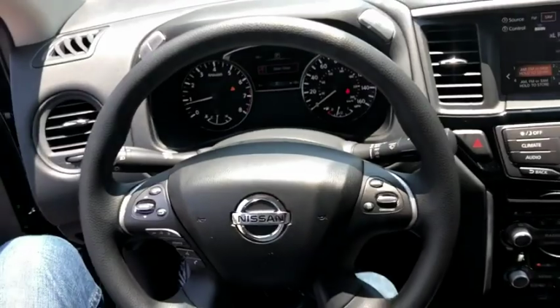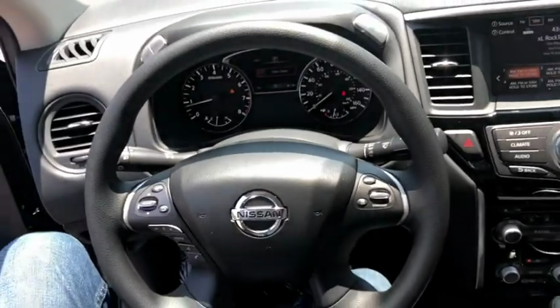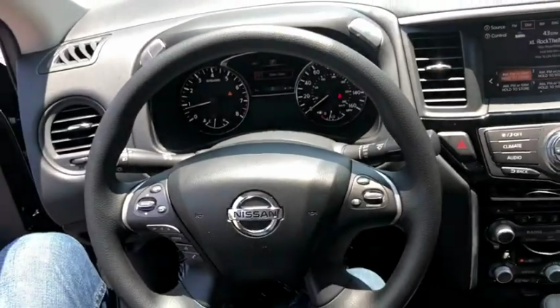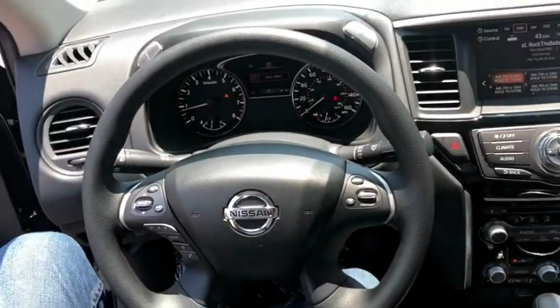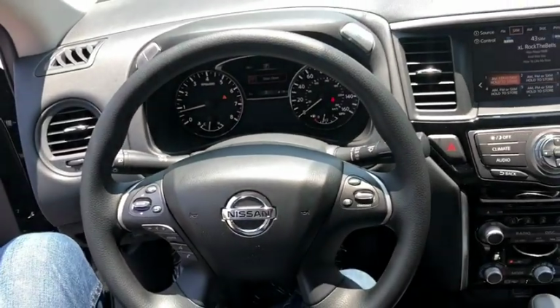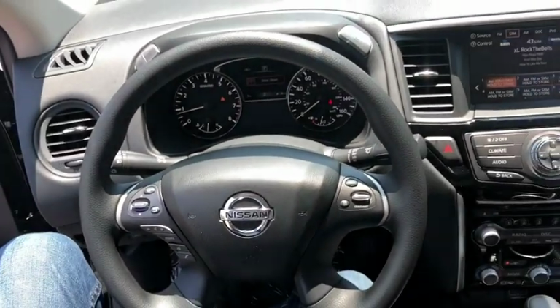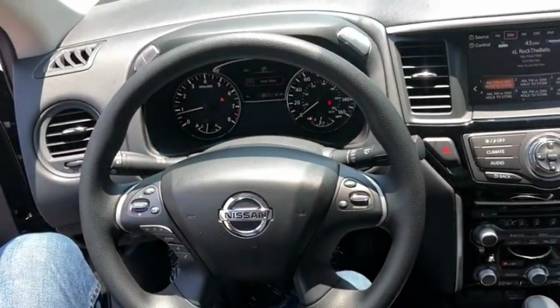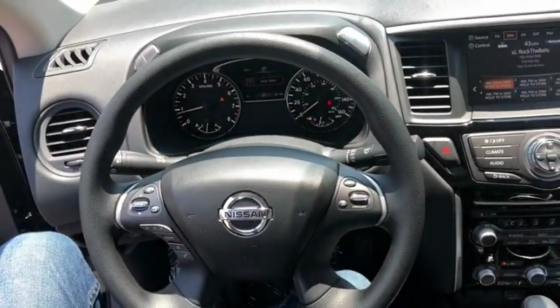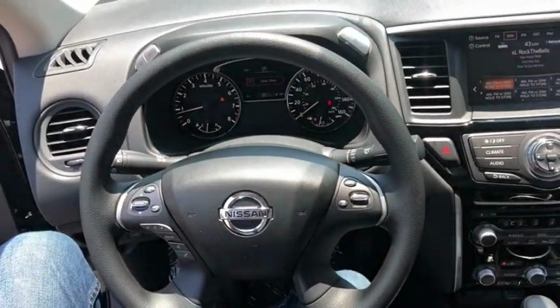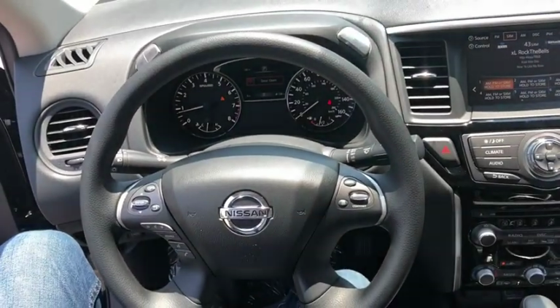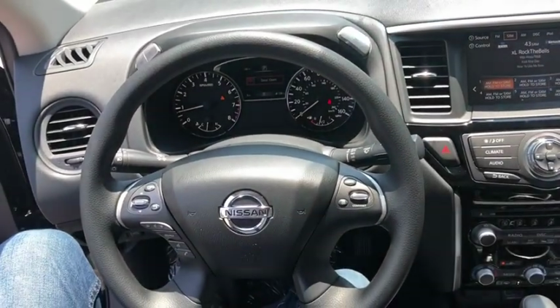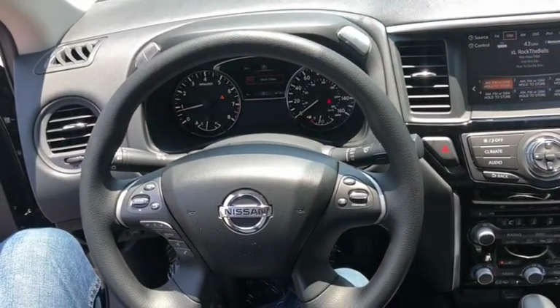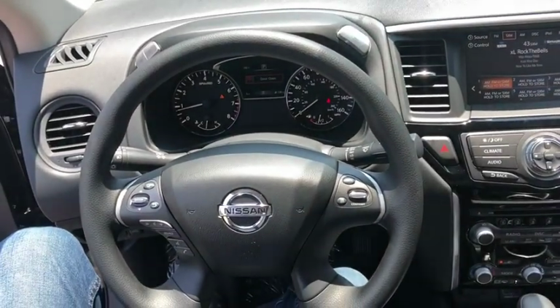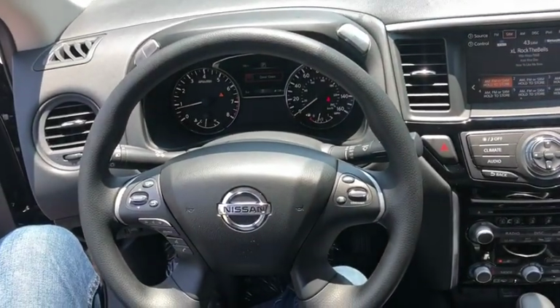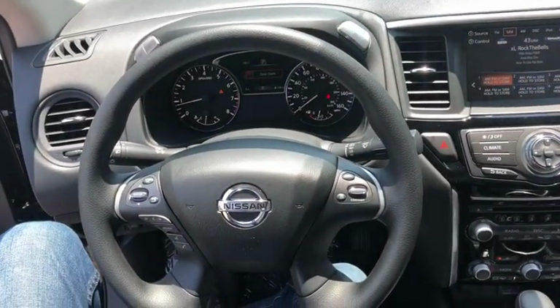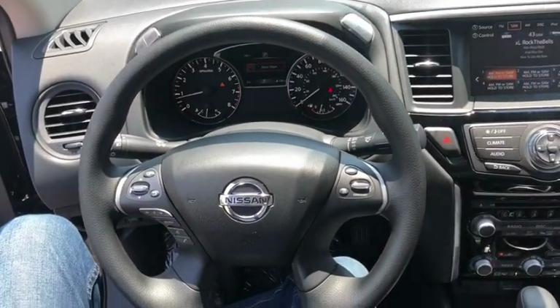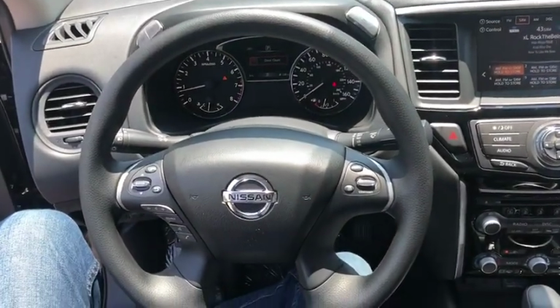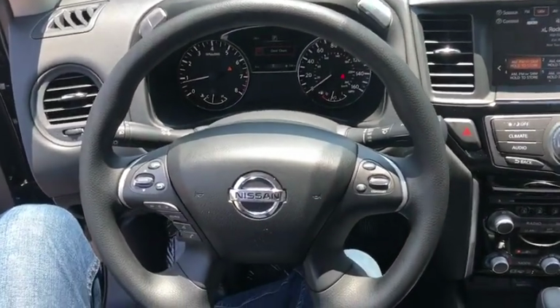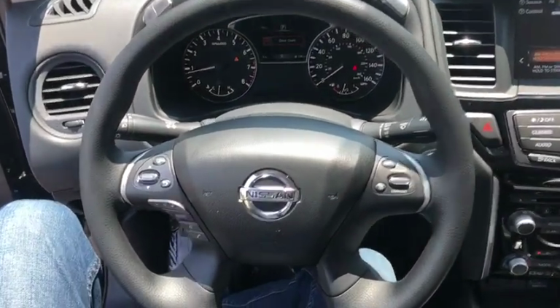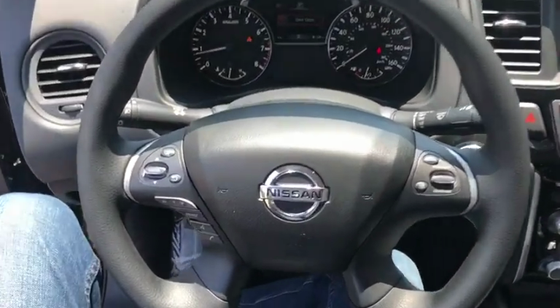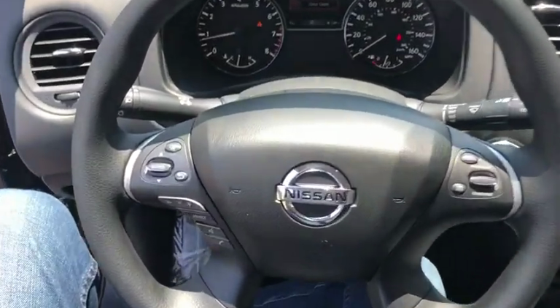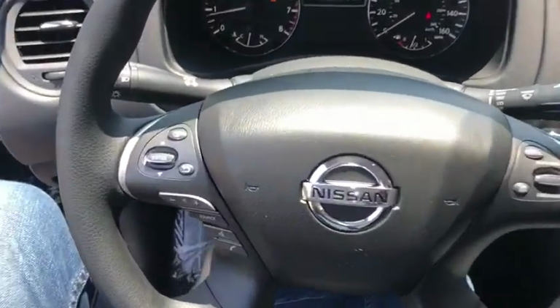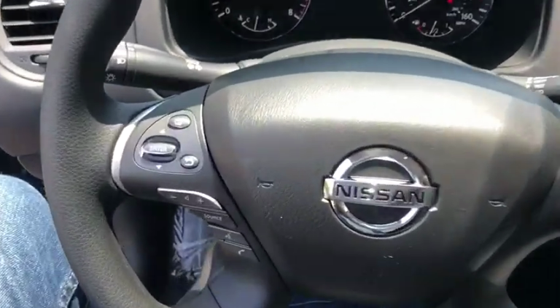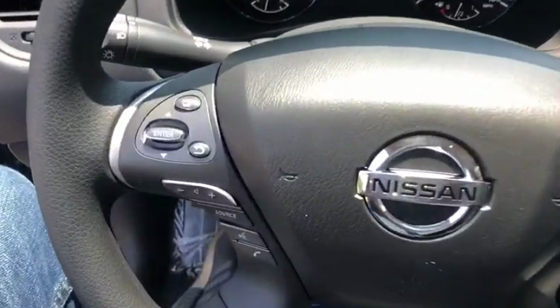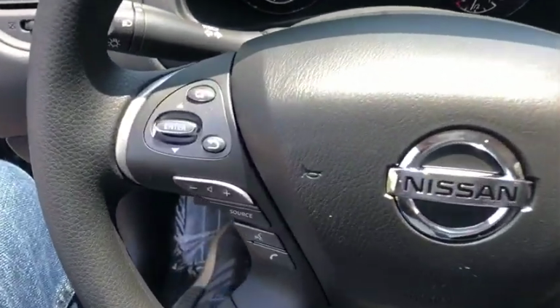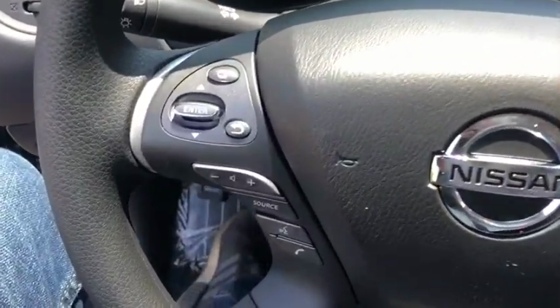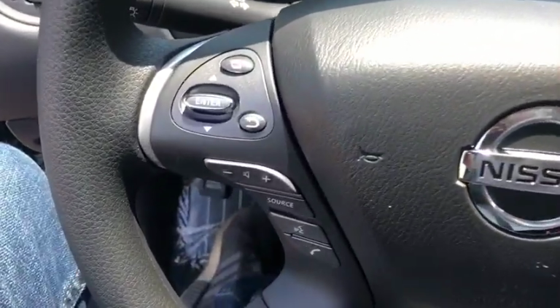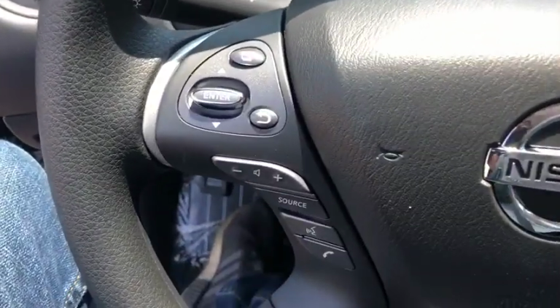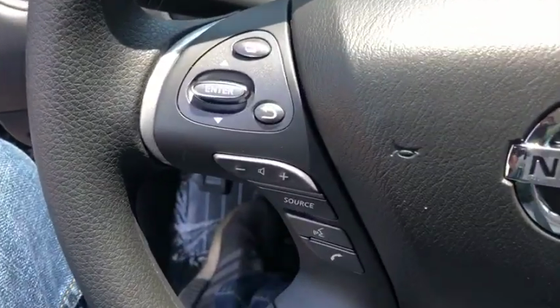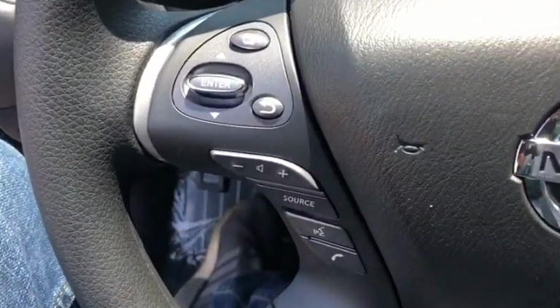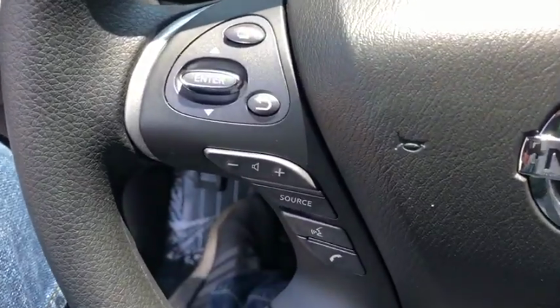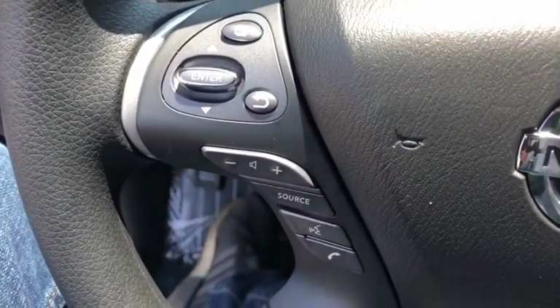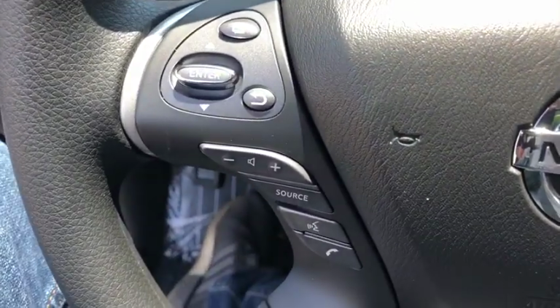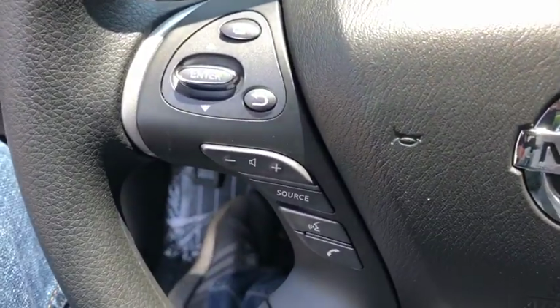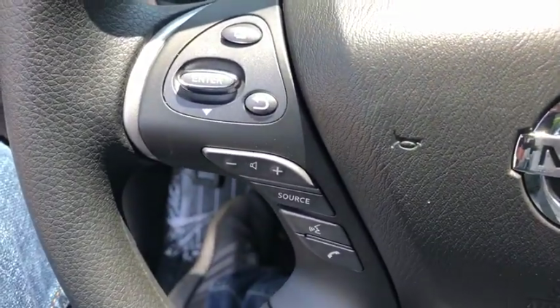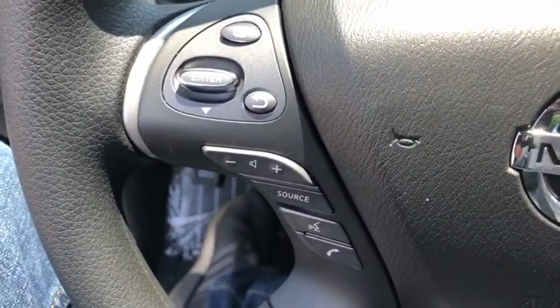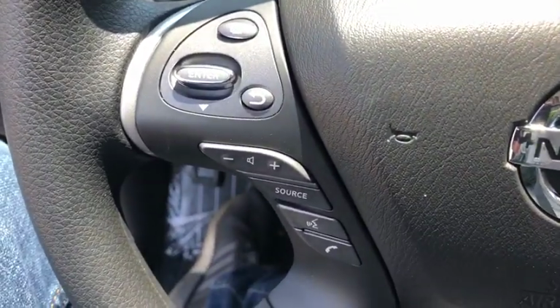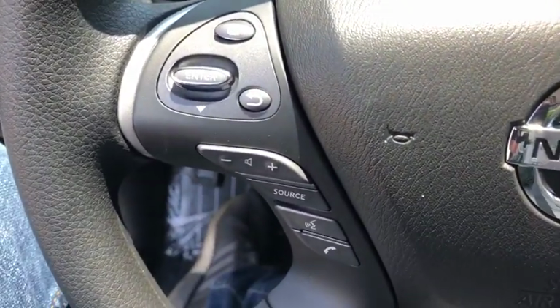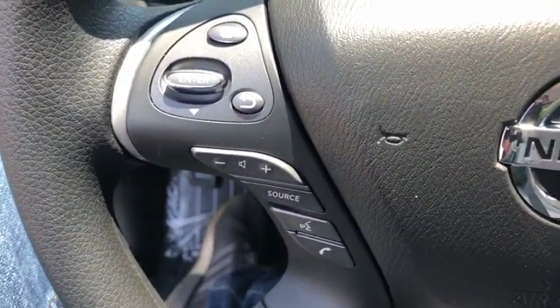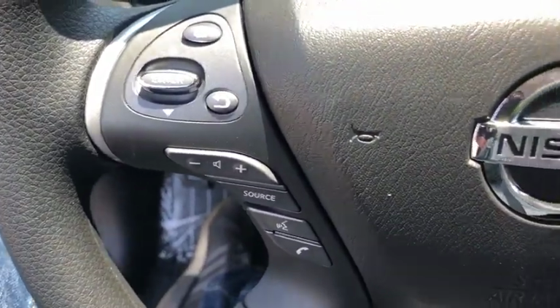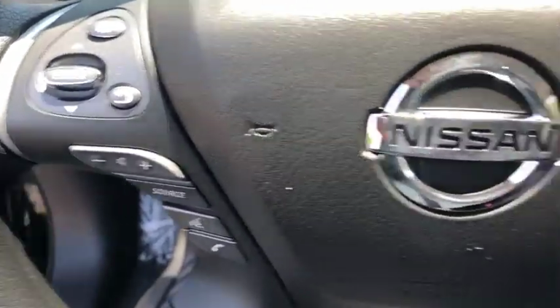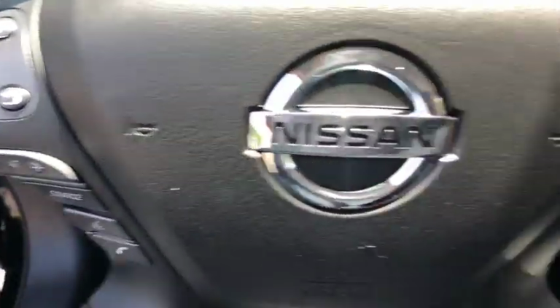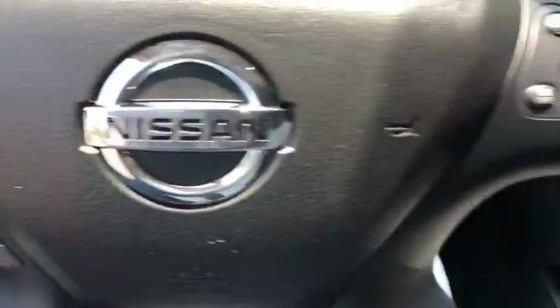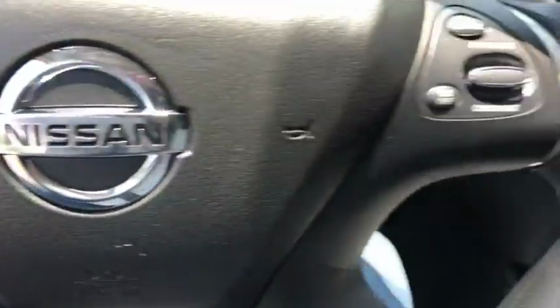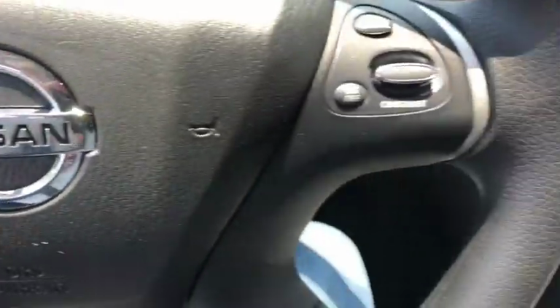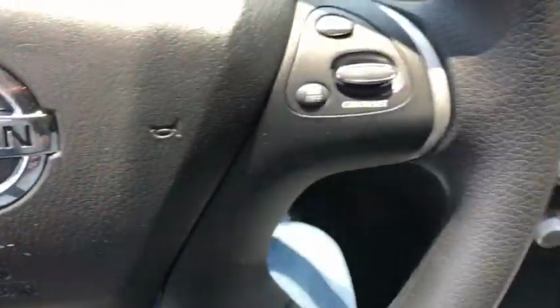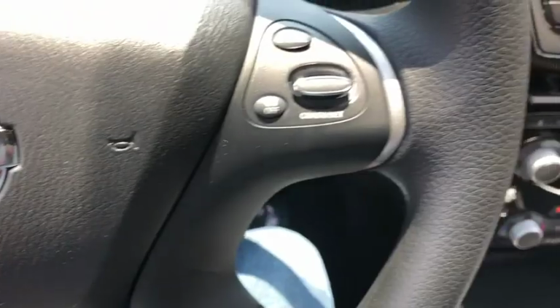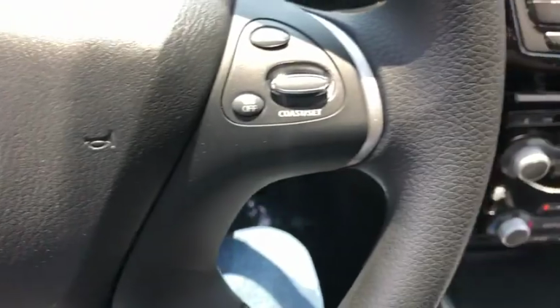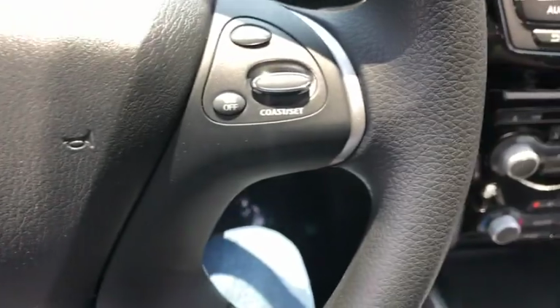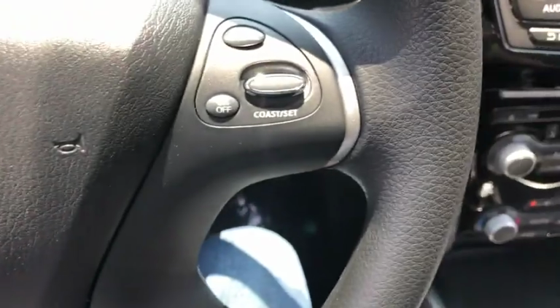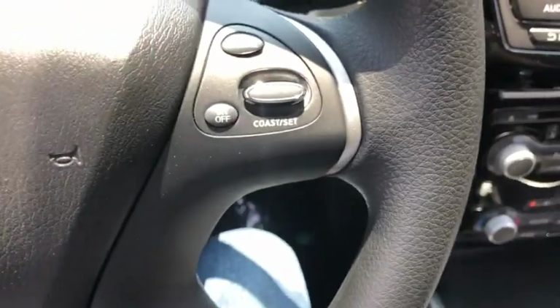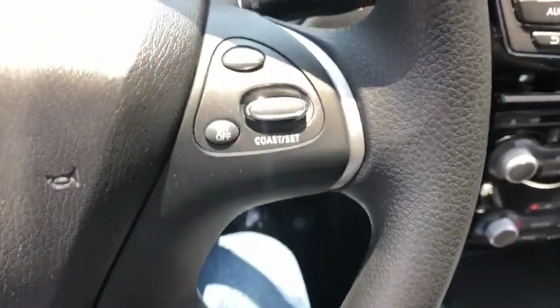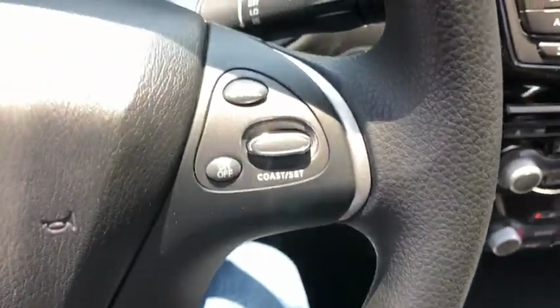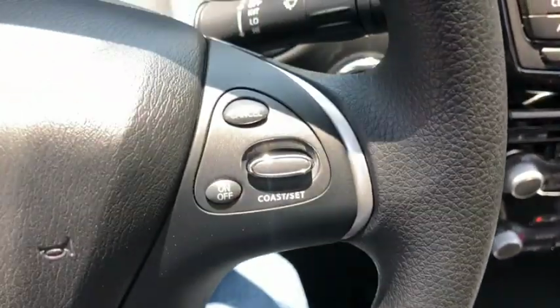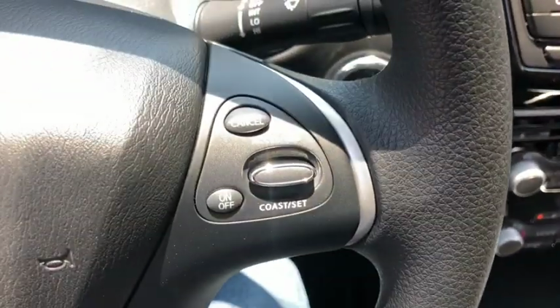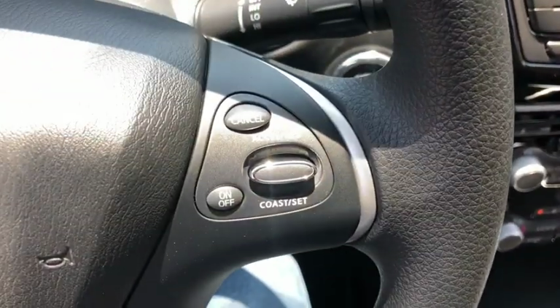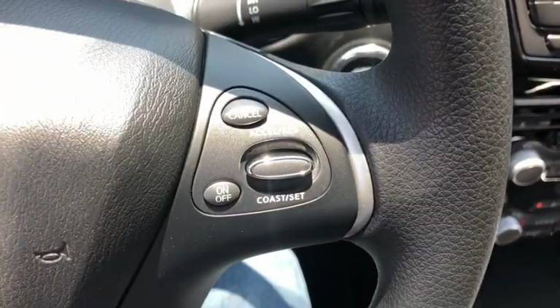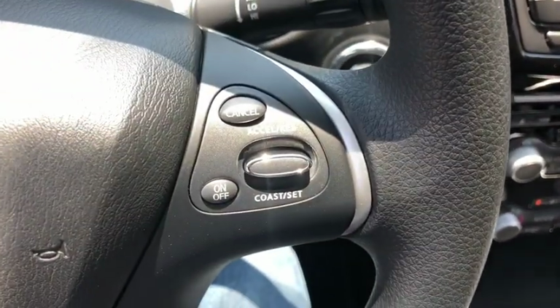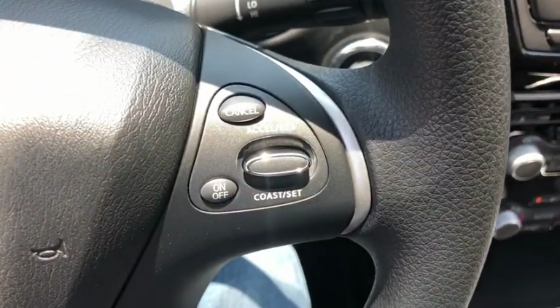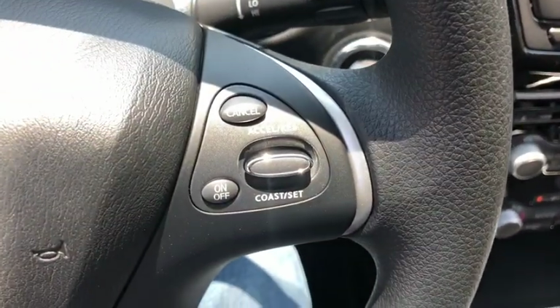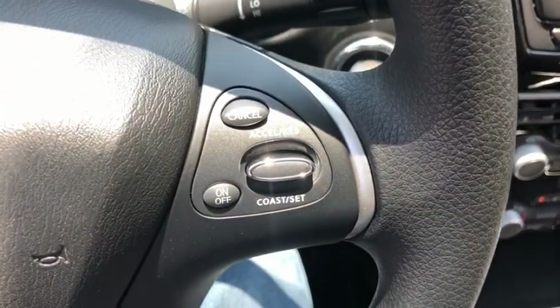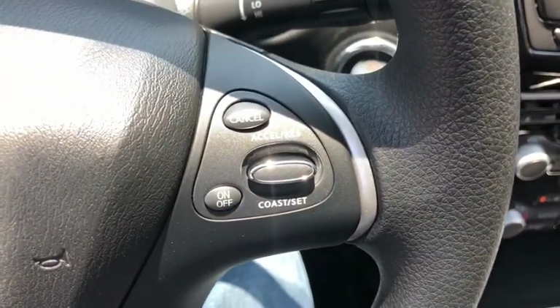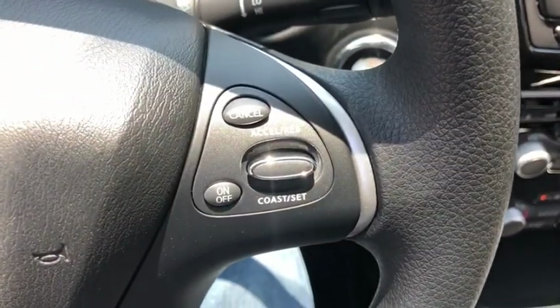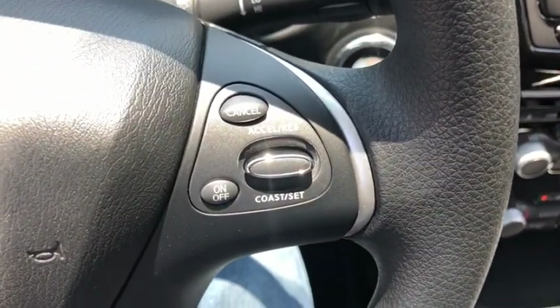Remote keyless entry, brake assist, front bucket seats, rear window wiper, front reading lamp, driver vanity mirror.